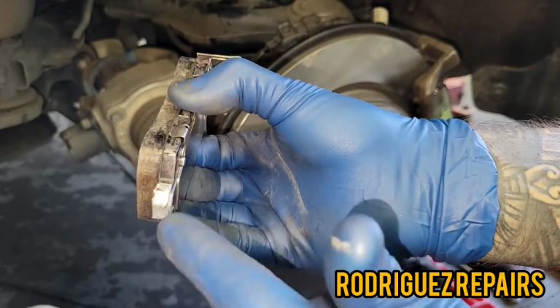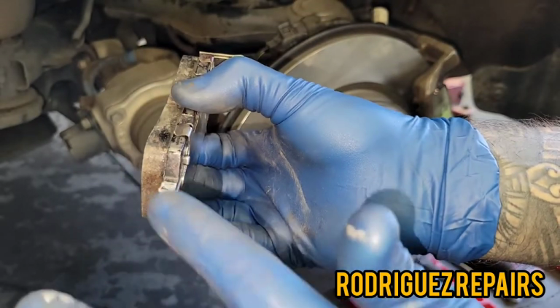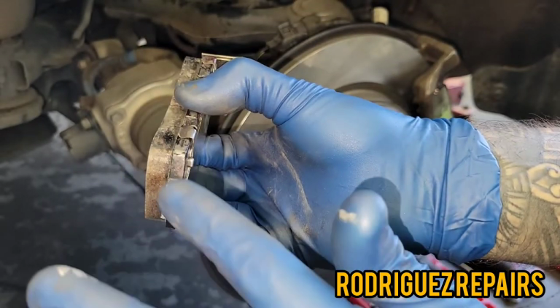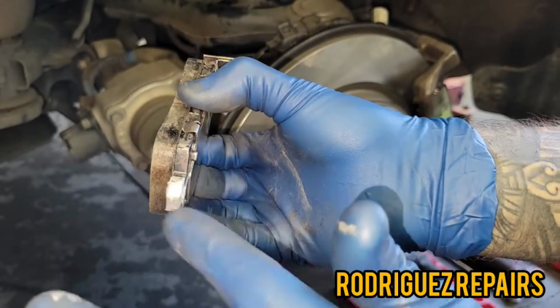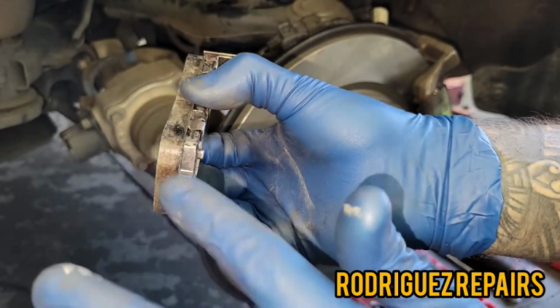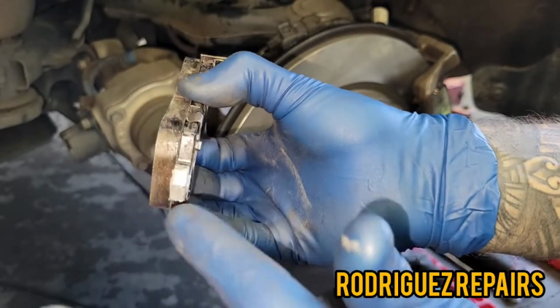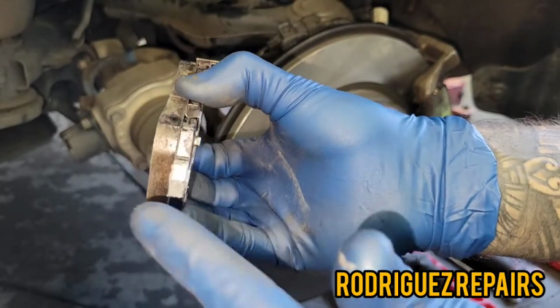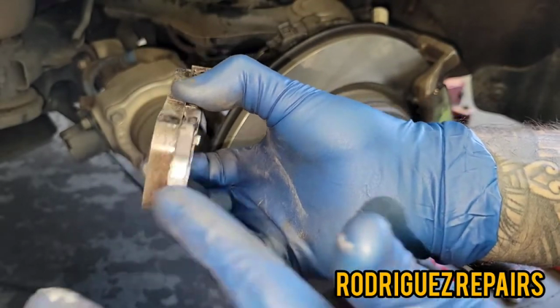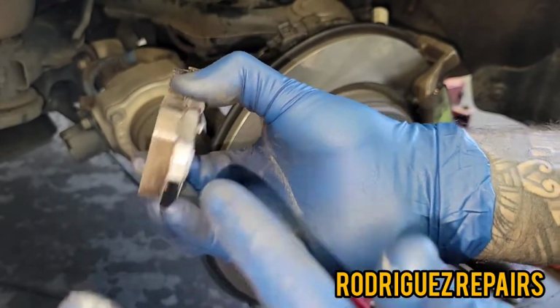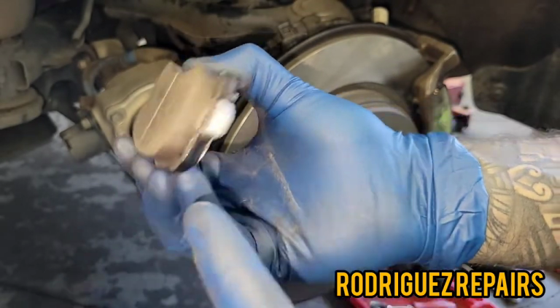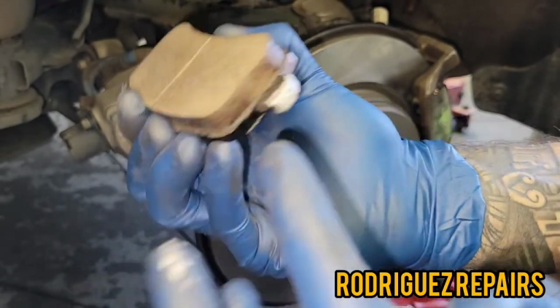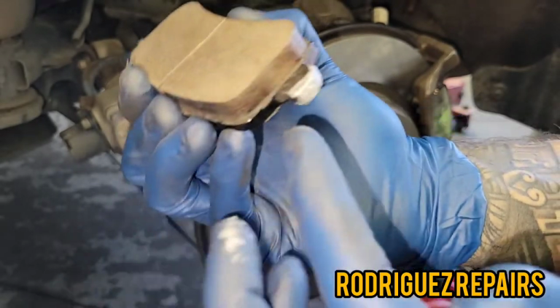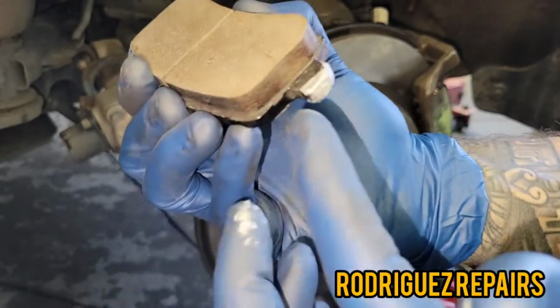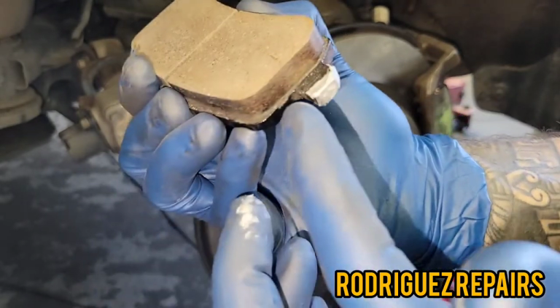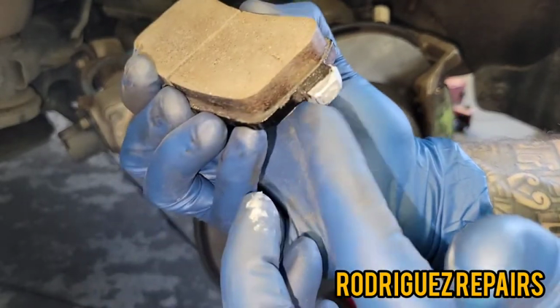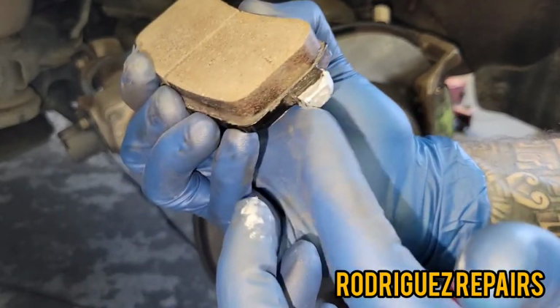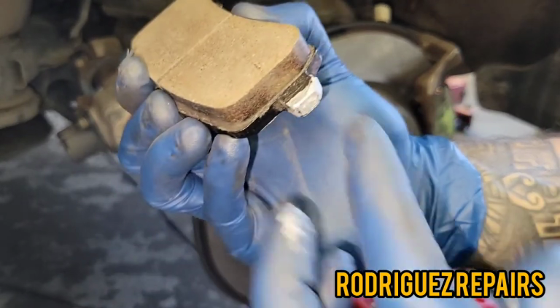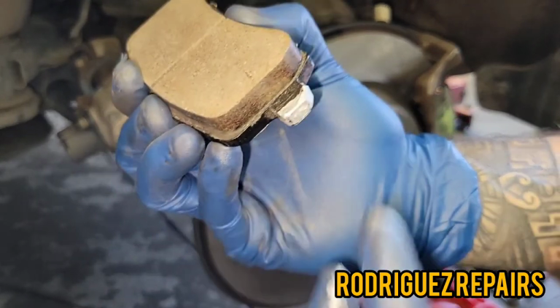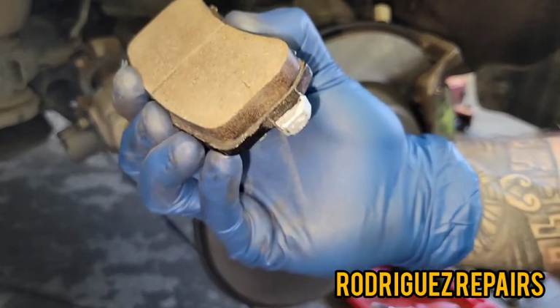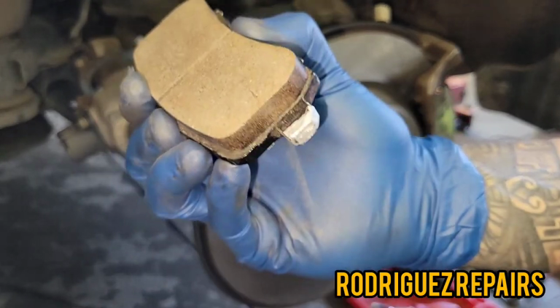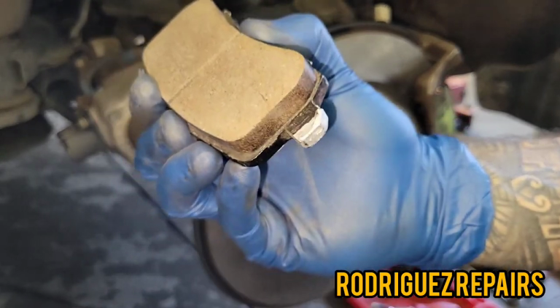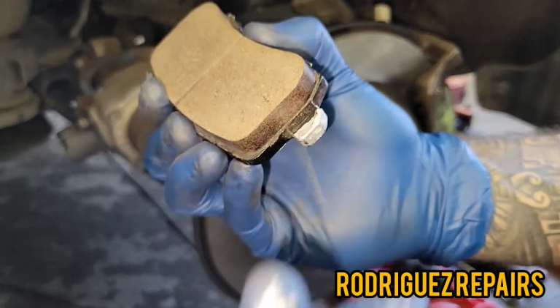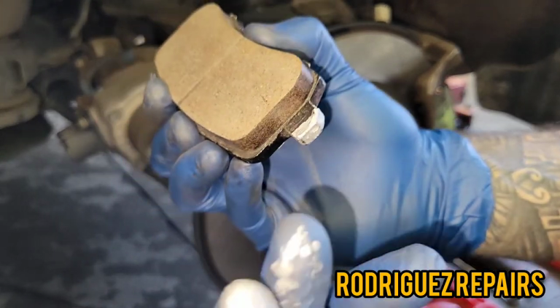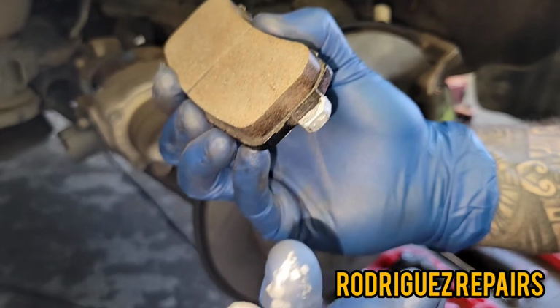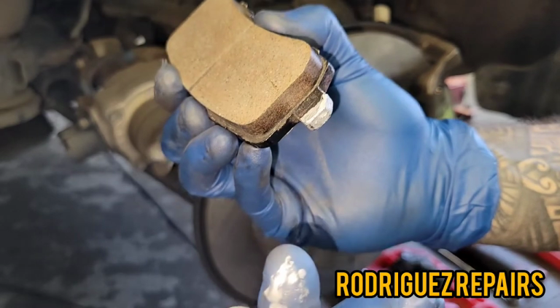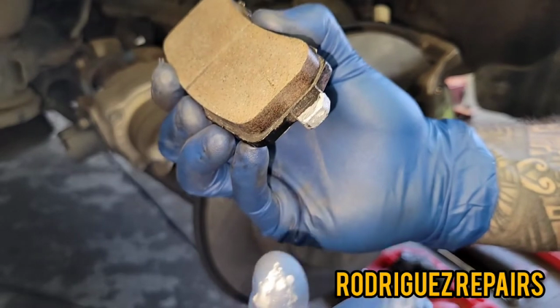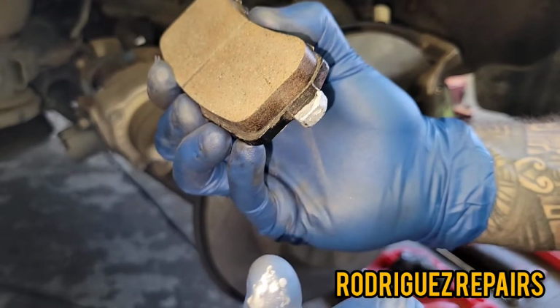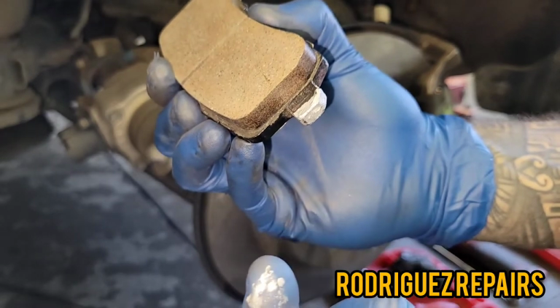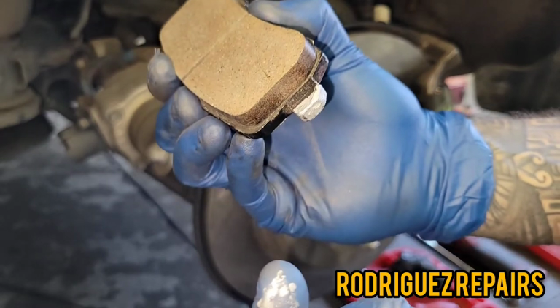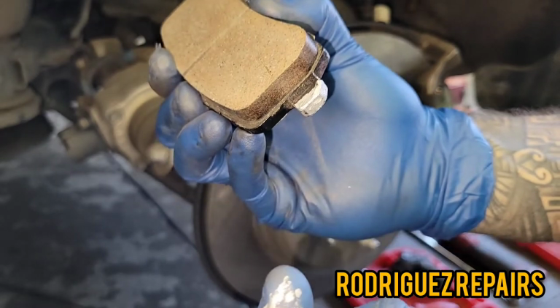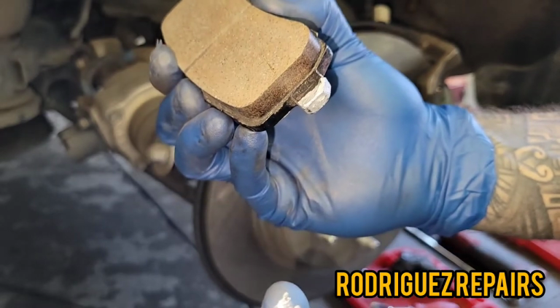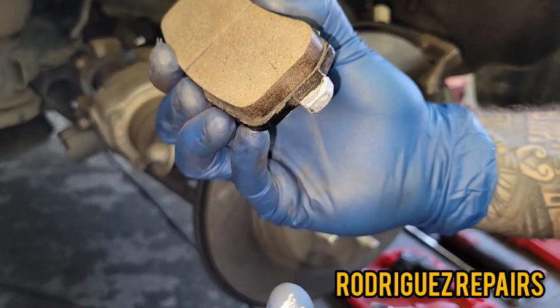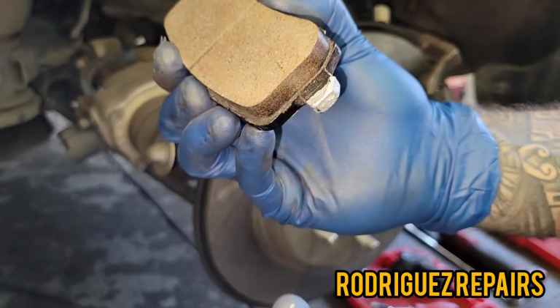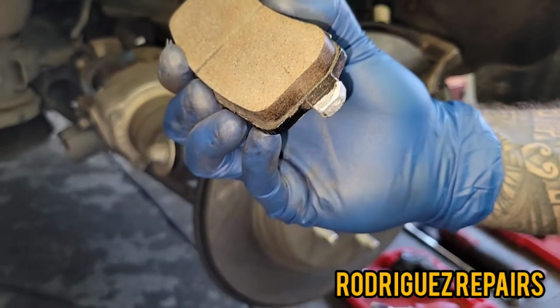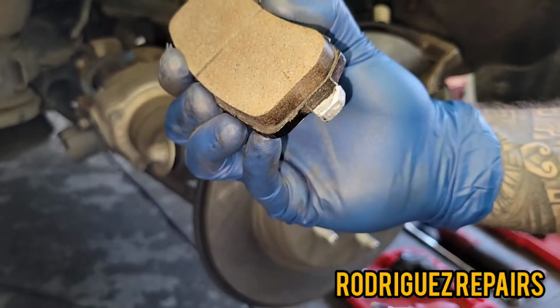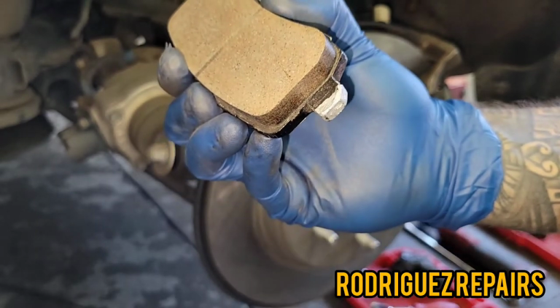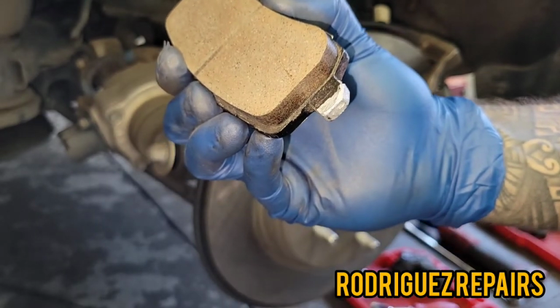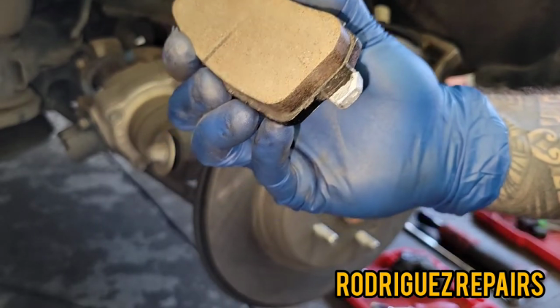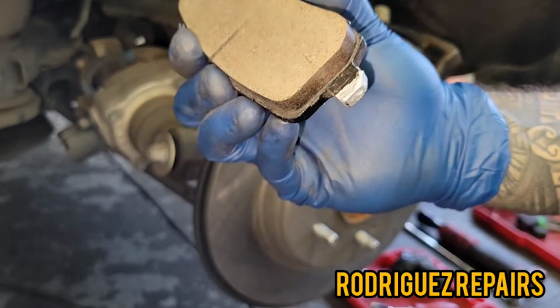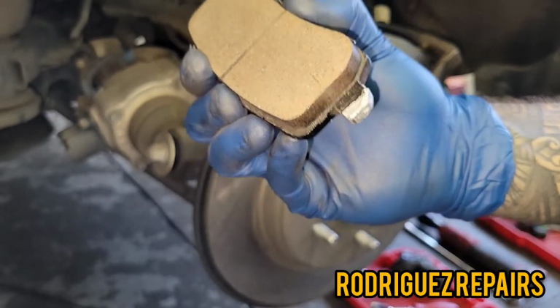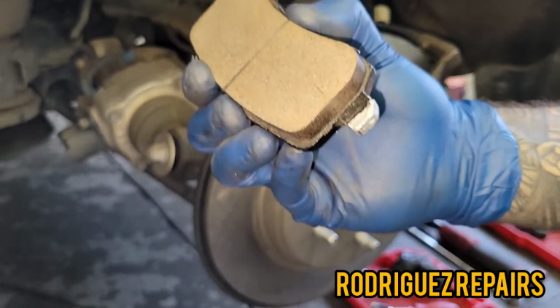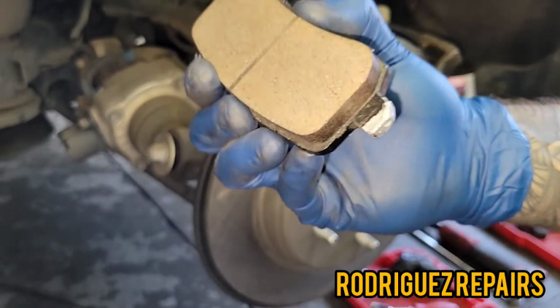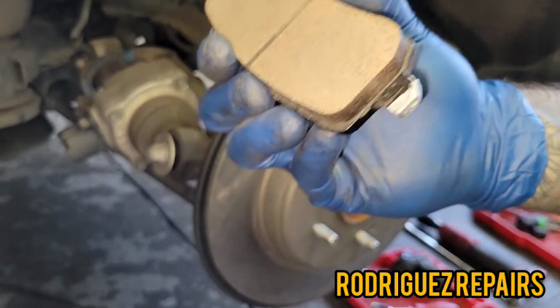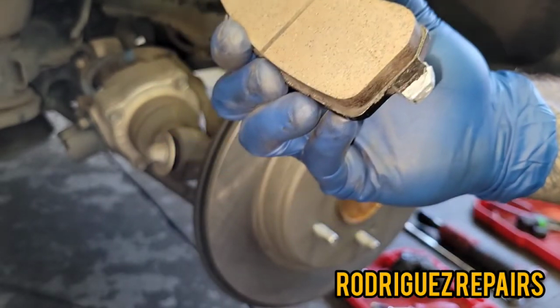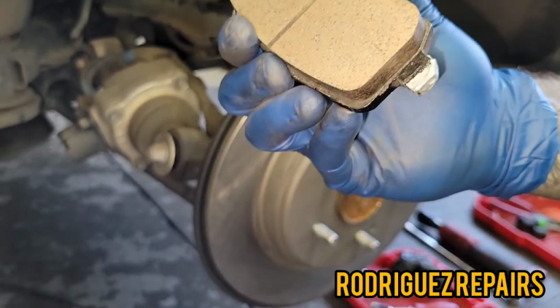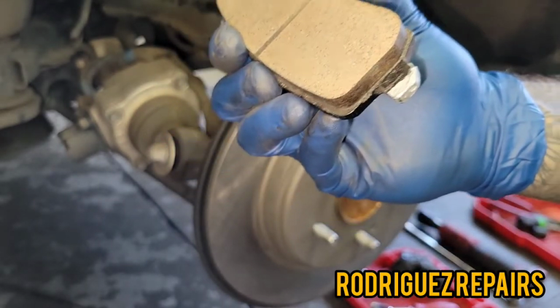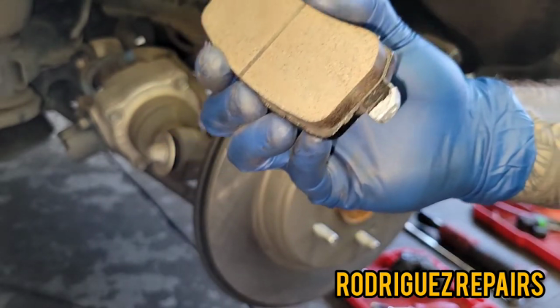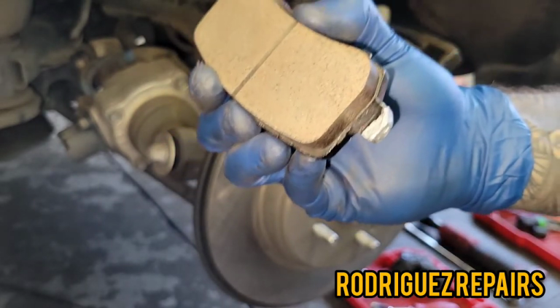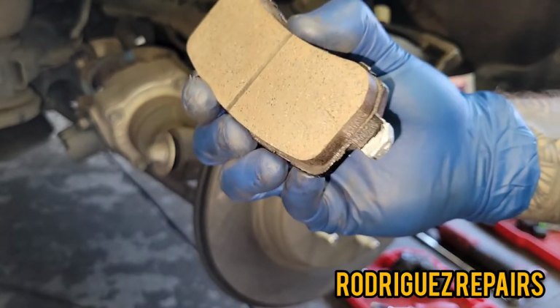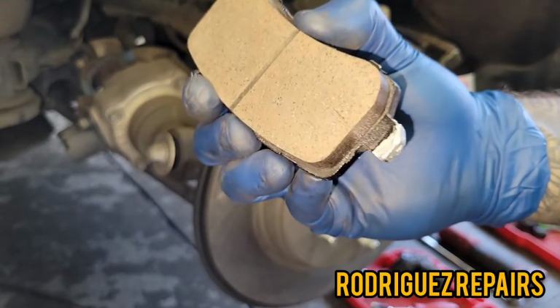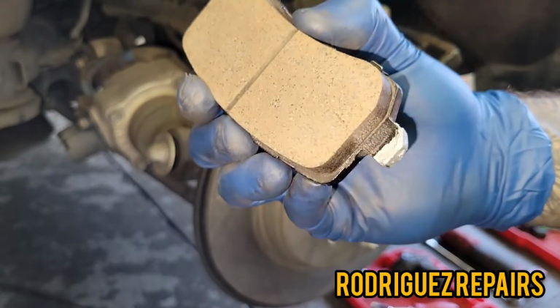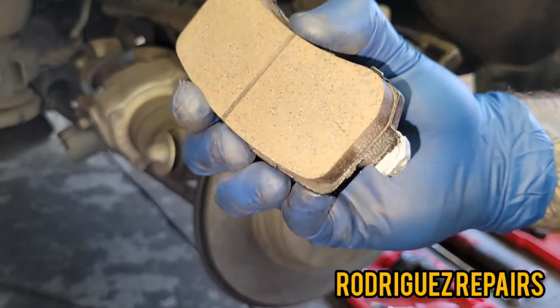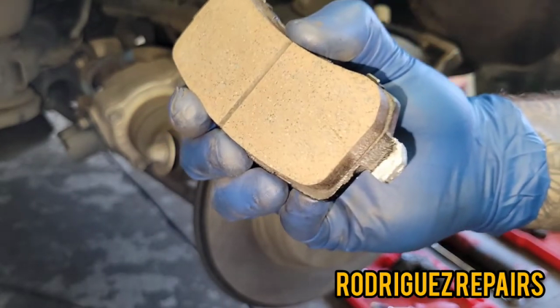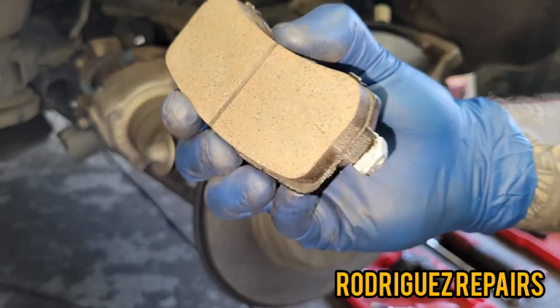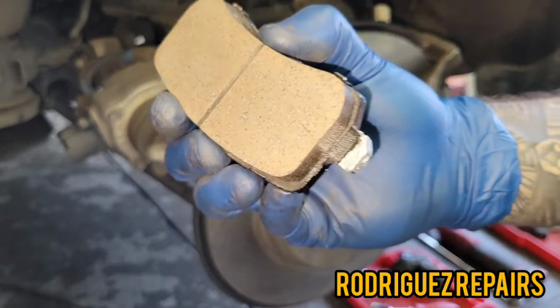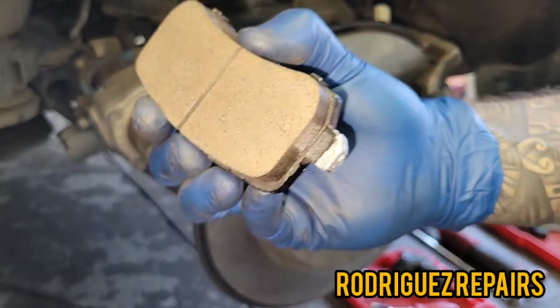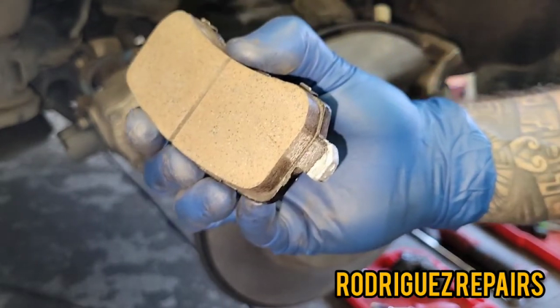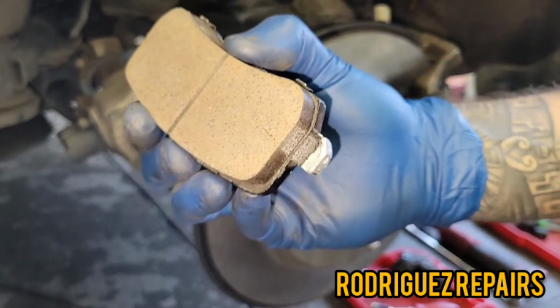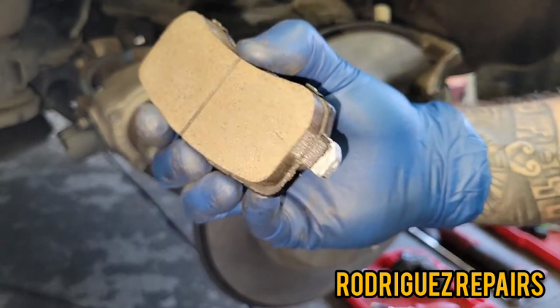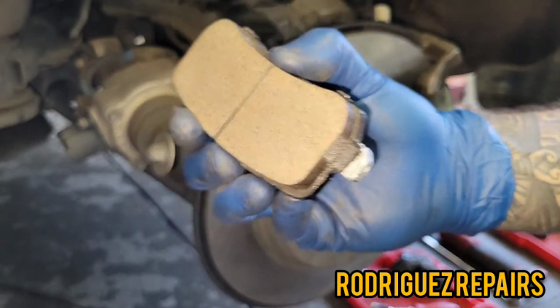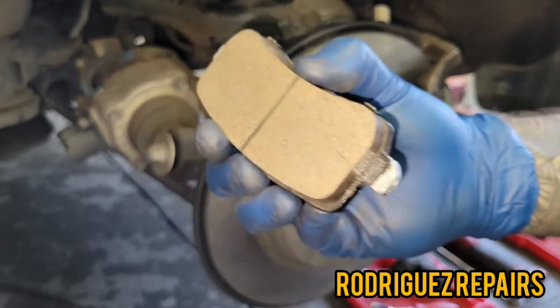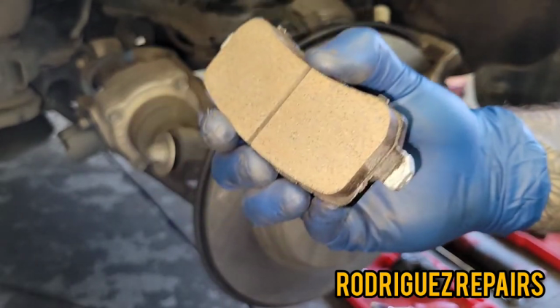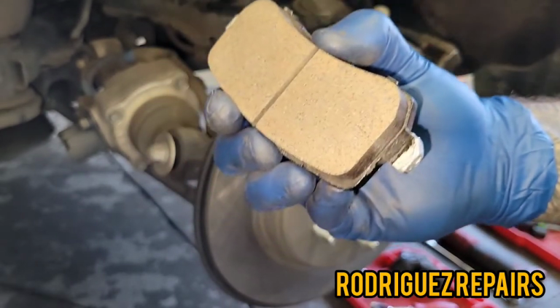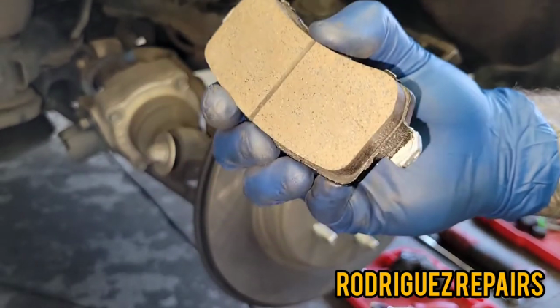Make sure you wipe up the excess off your fingers so that you won't get it all over the components.